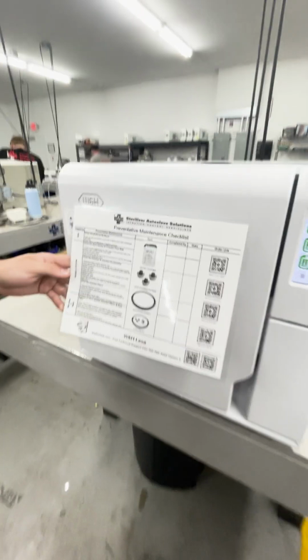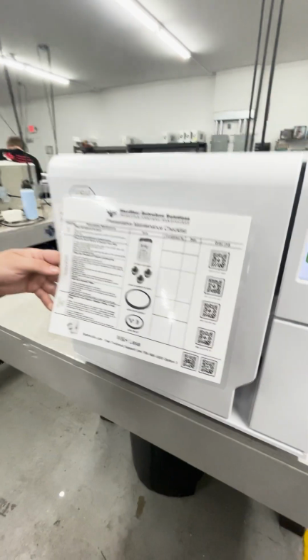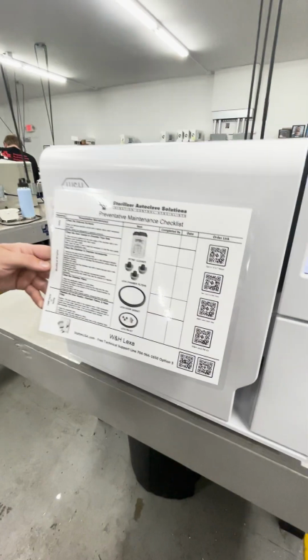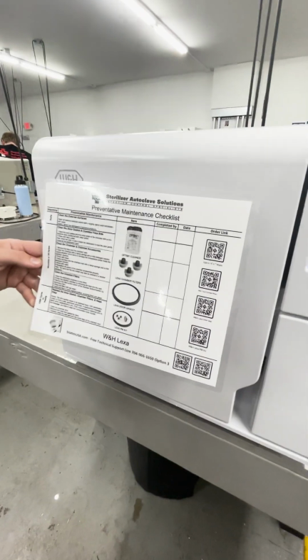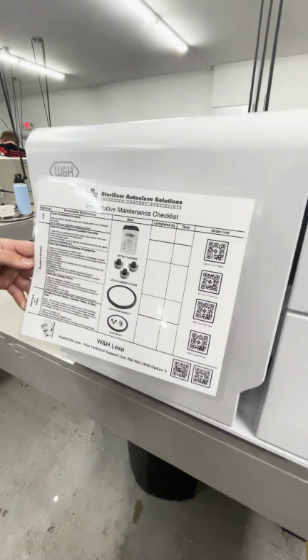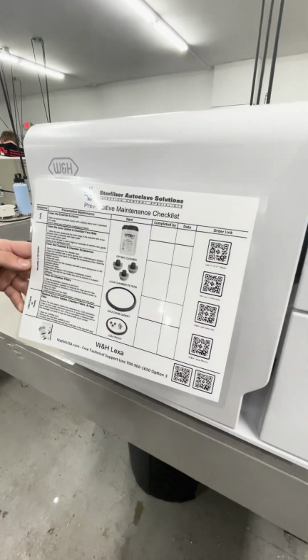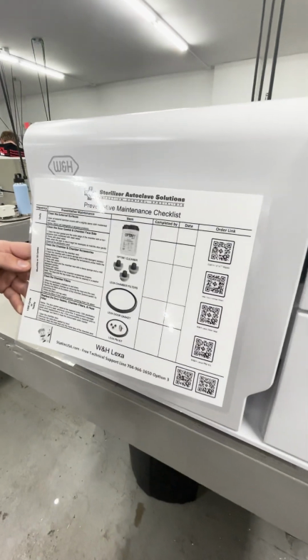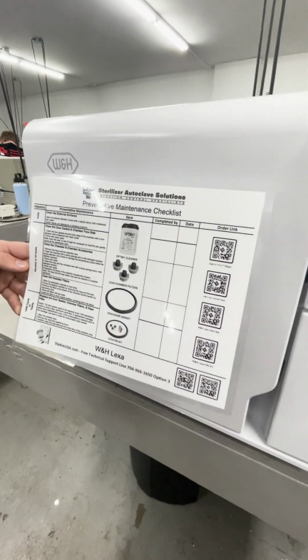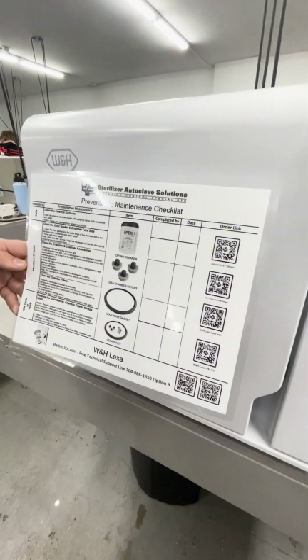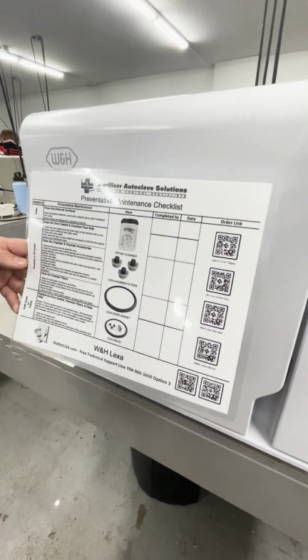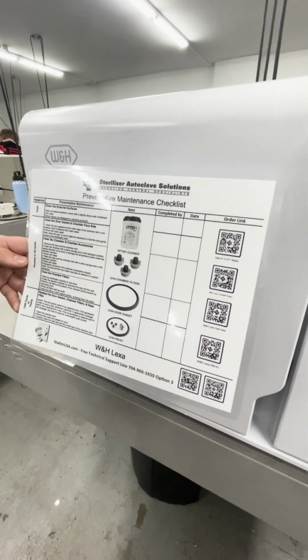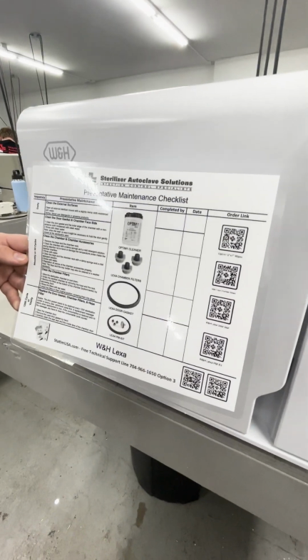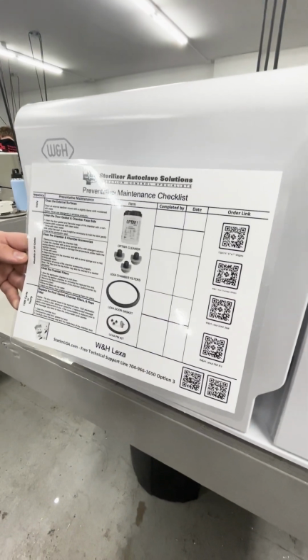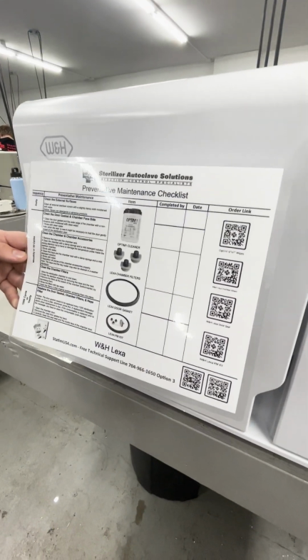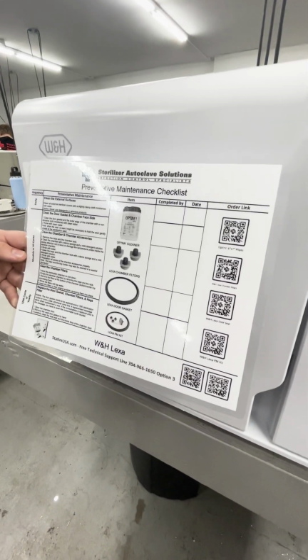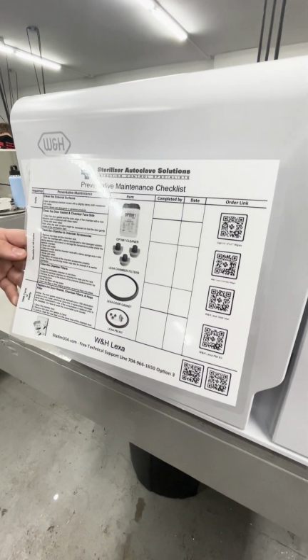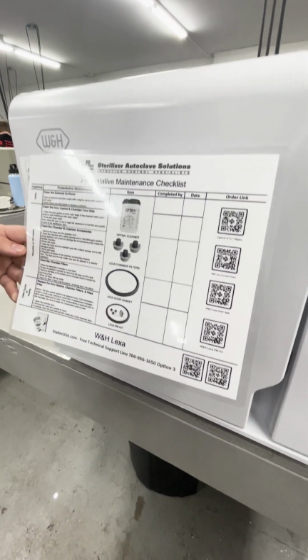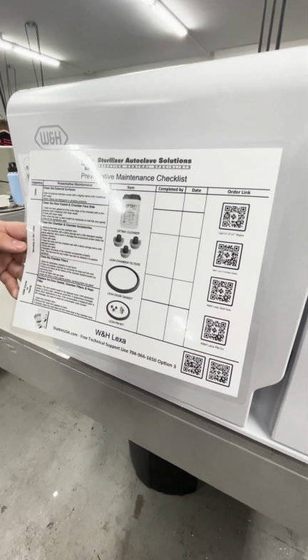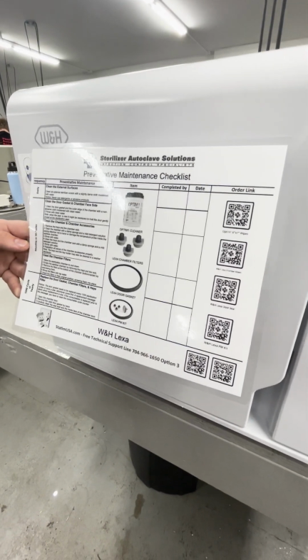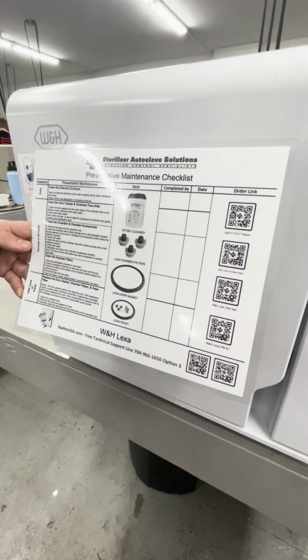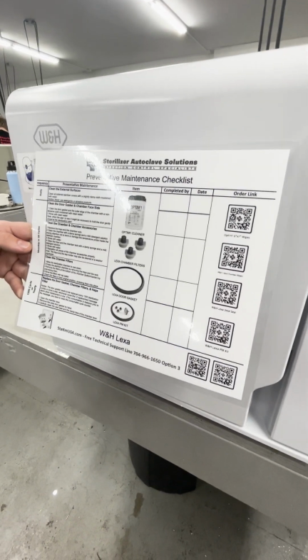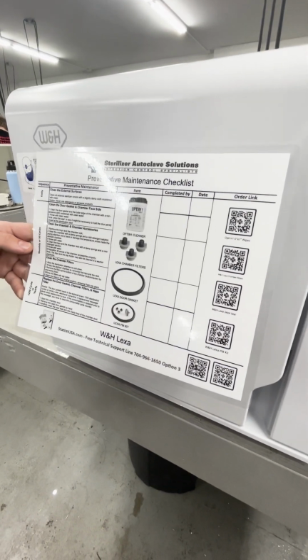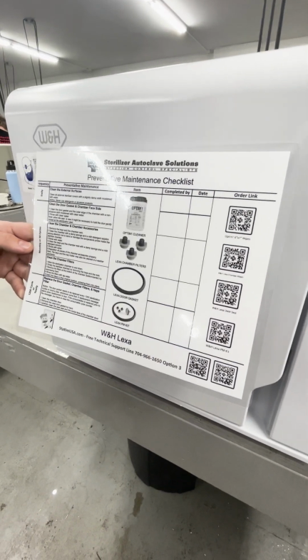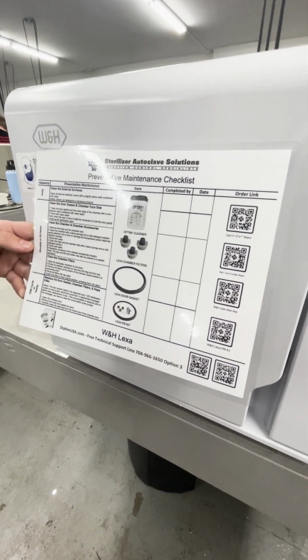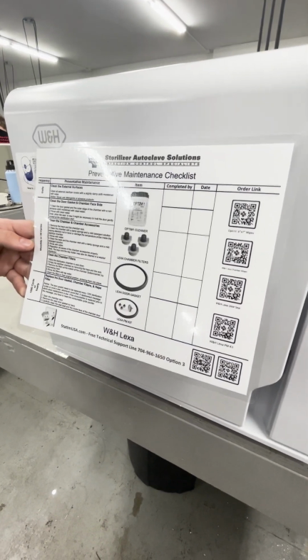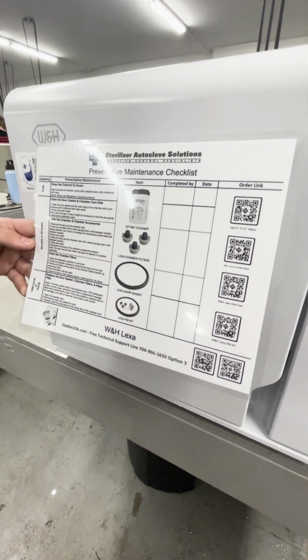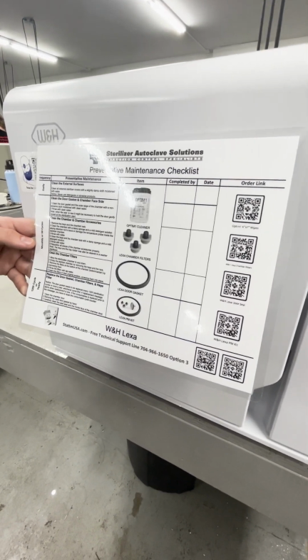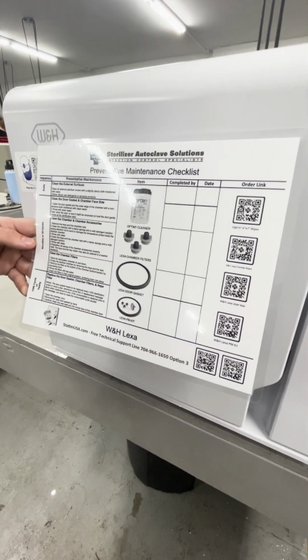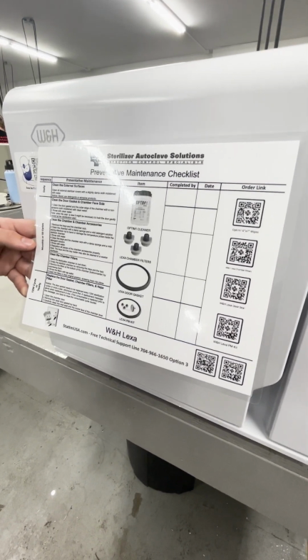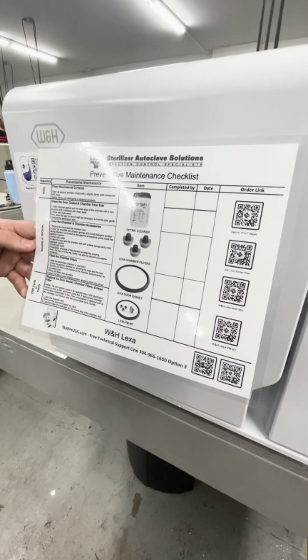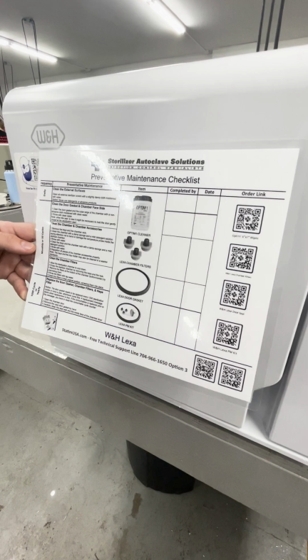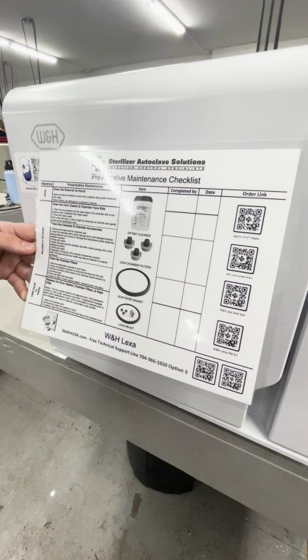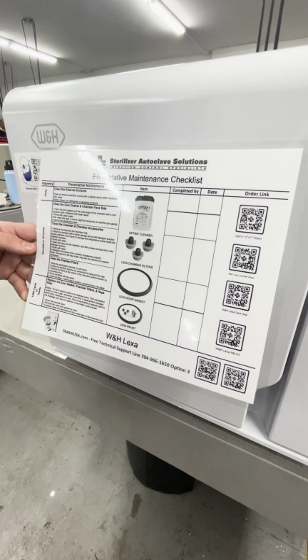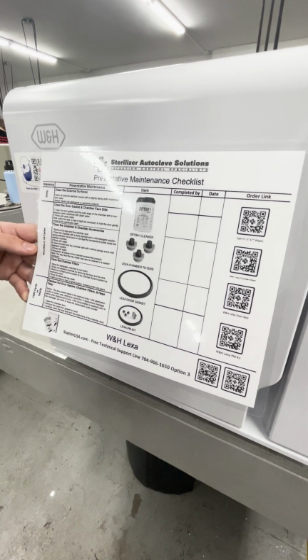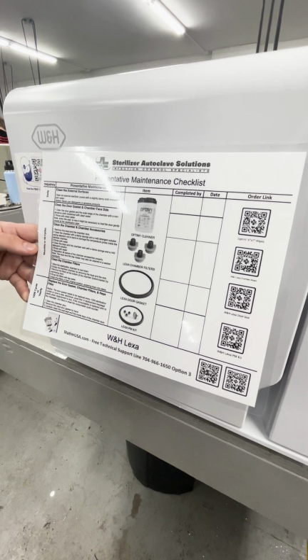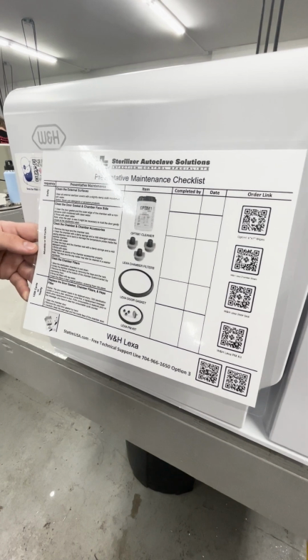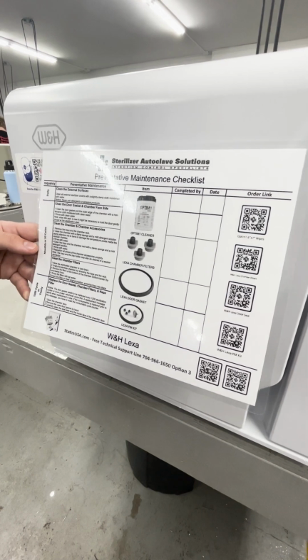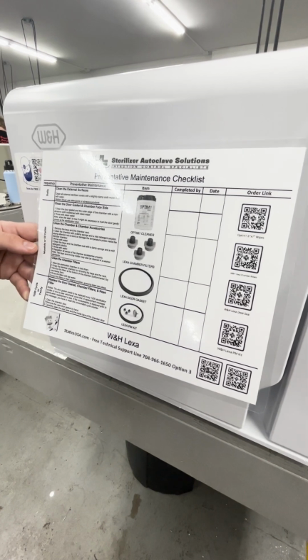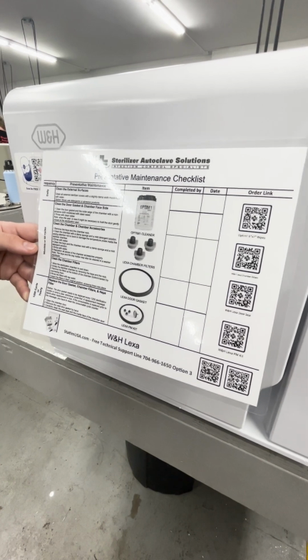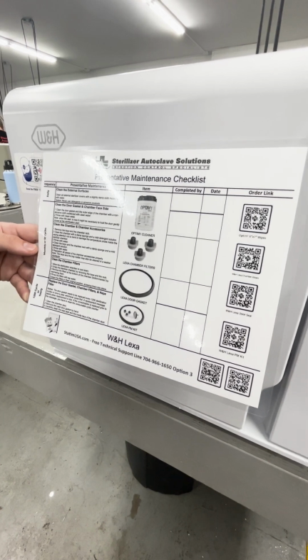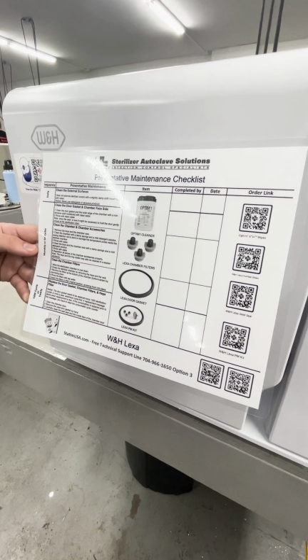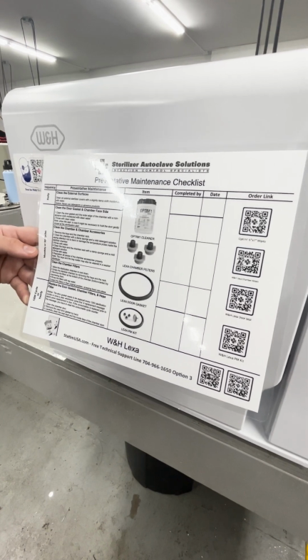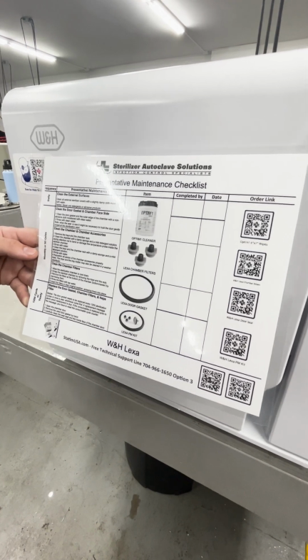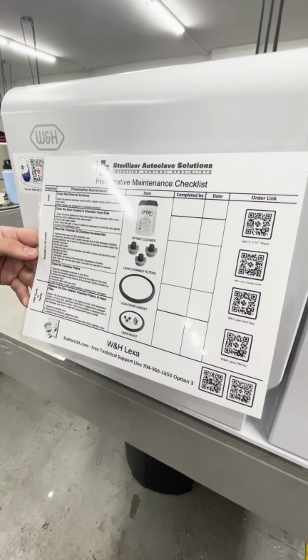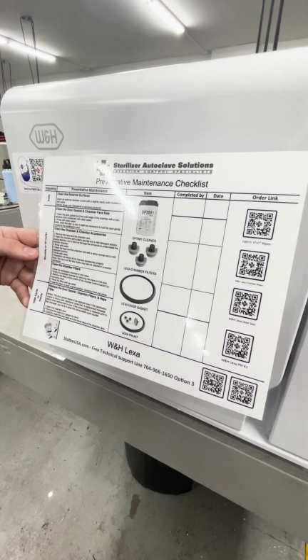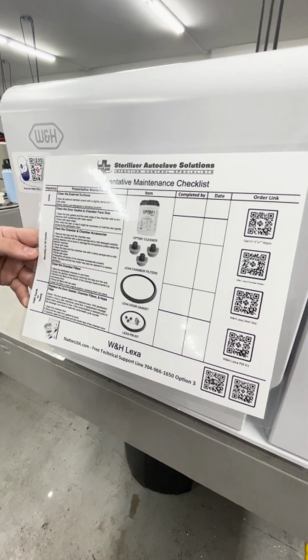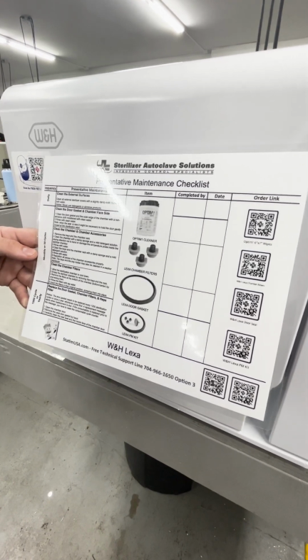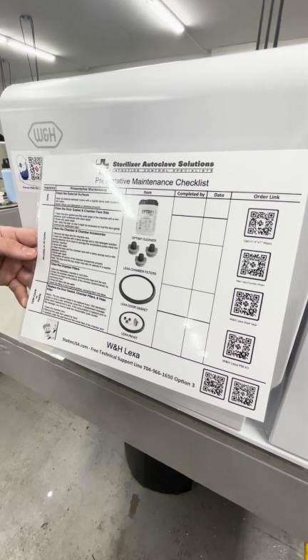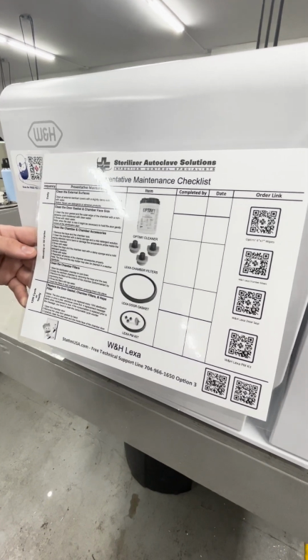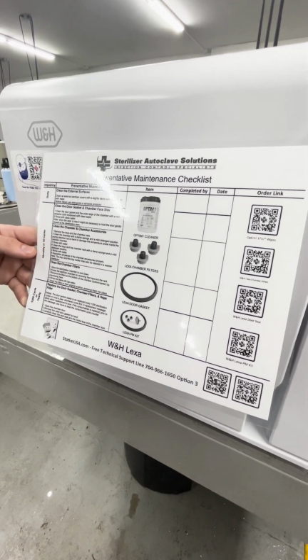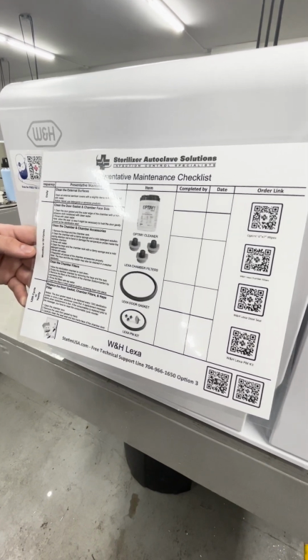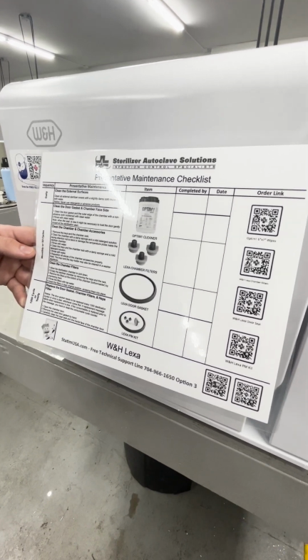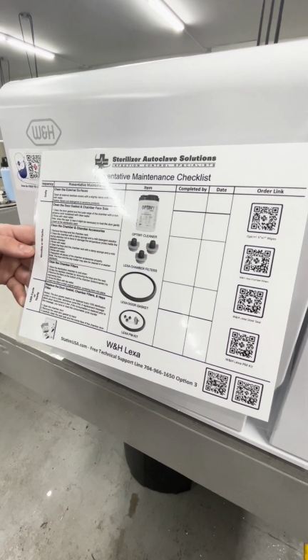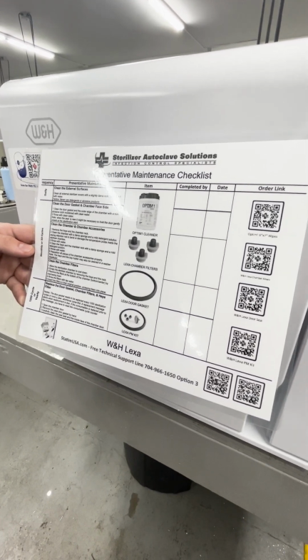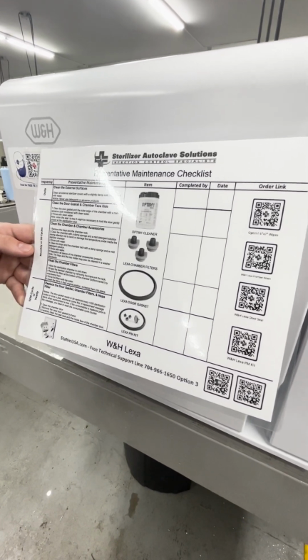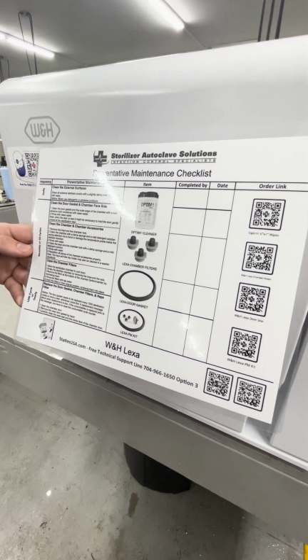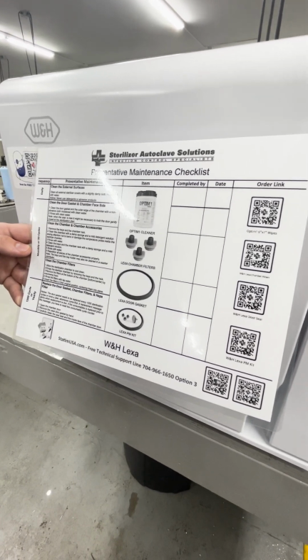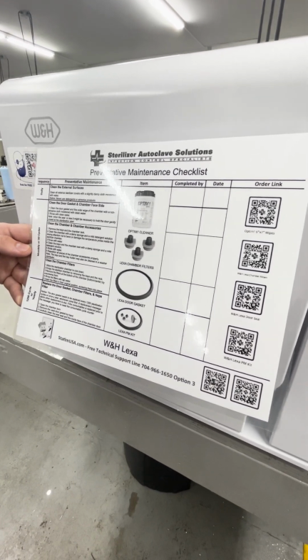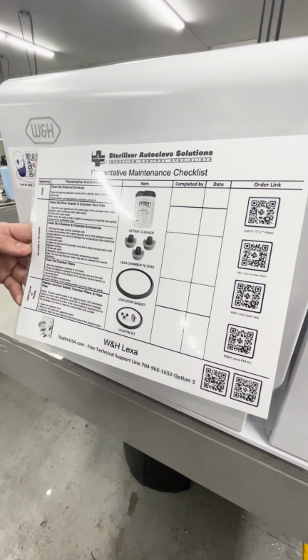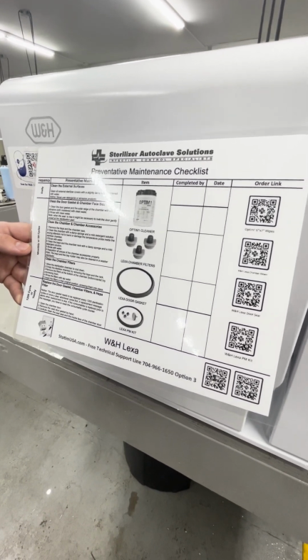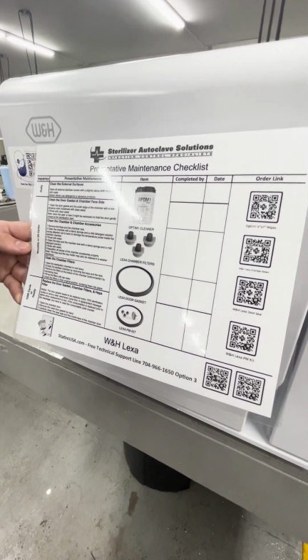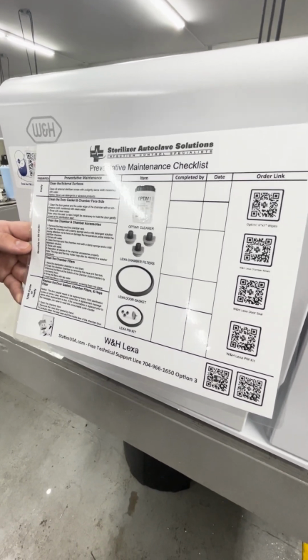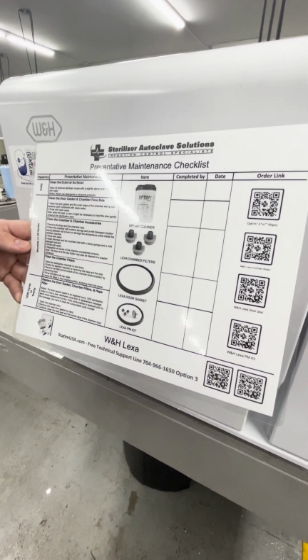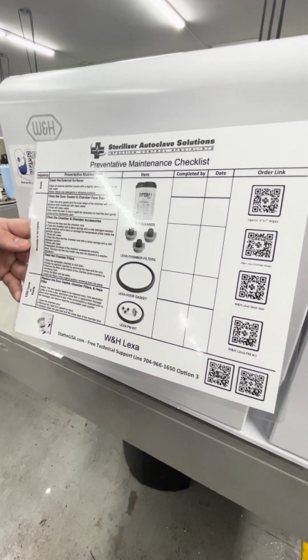Here's our preventative maintenance checklist. This is available on our website. It gives you all the references for your daily, monthly, and yearly maintenance.